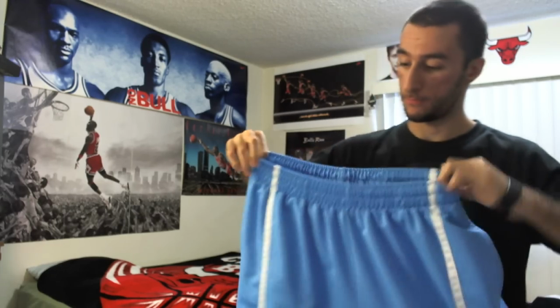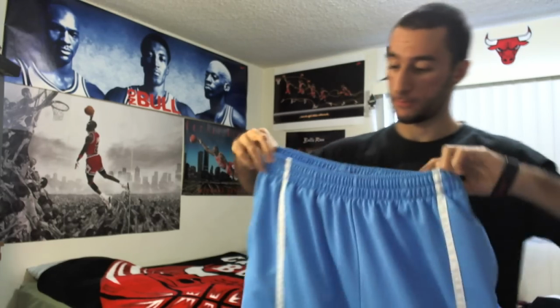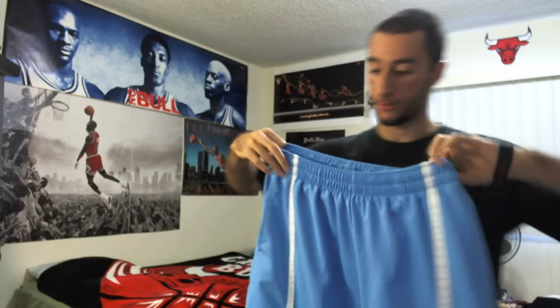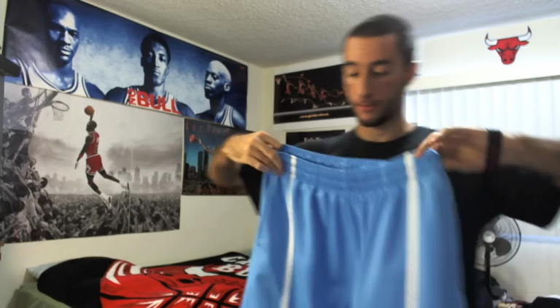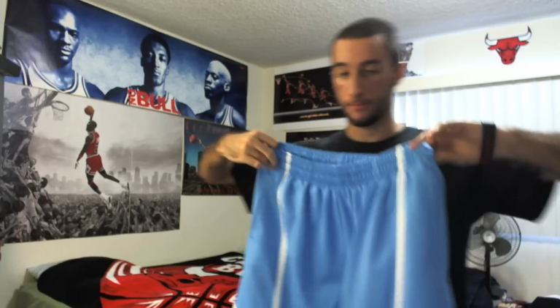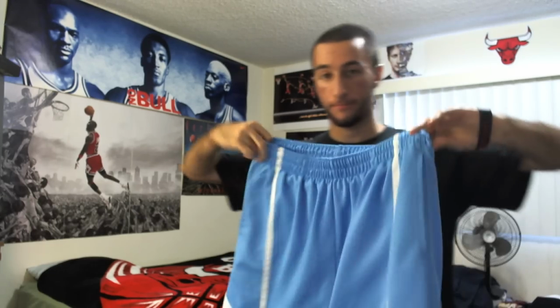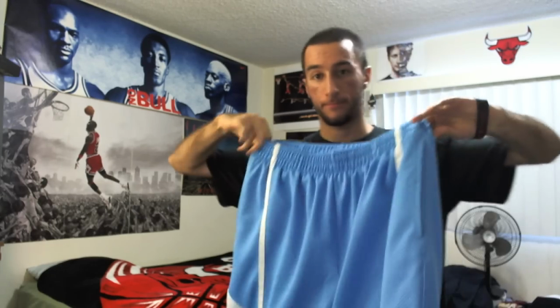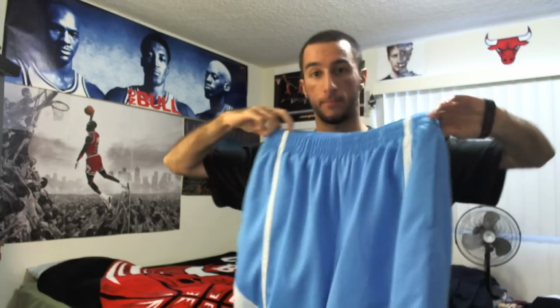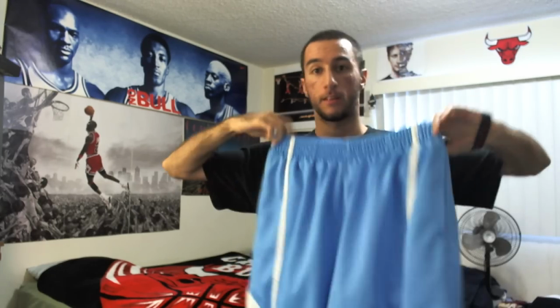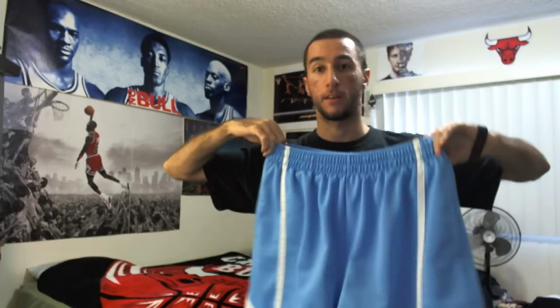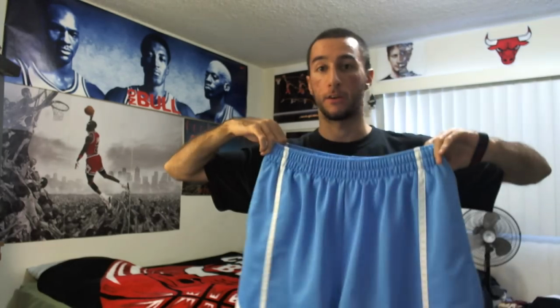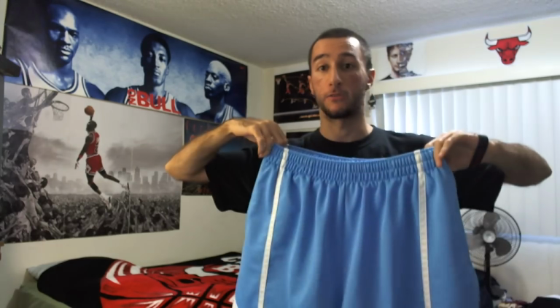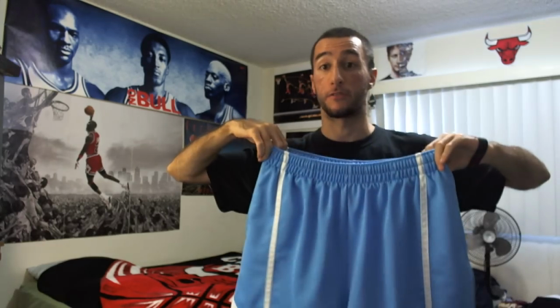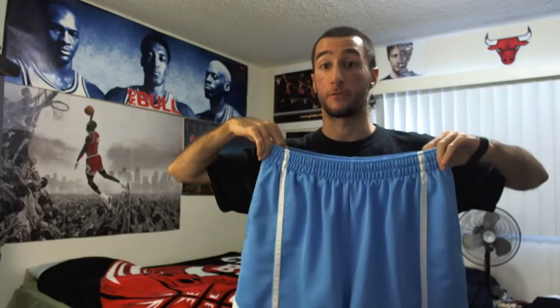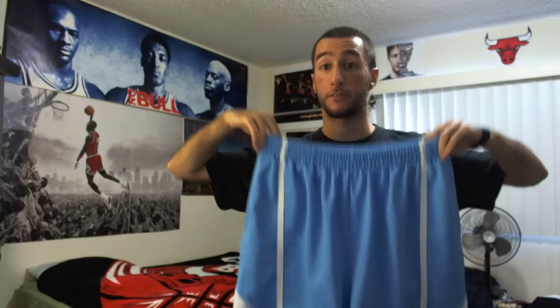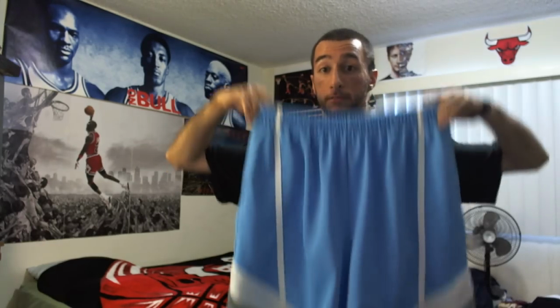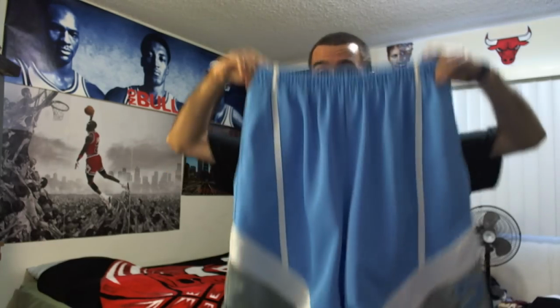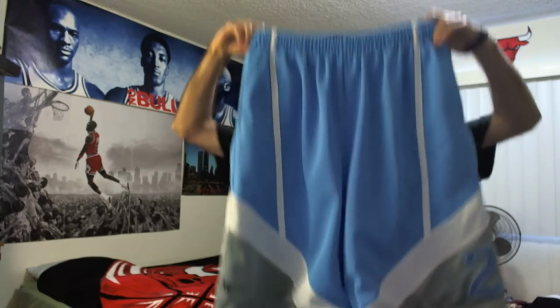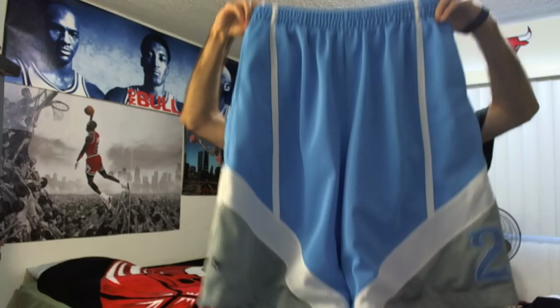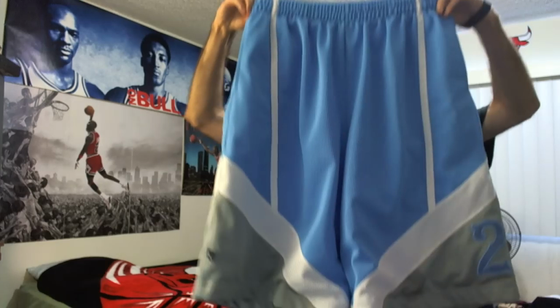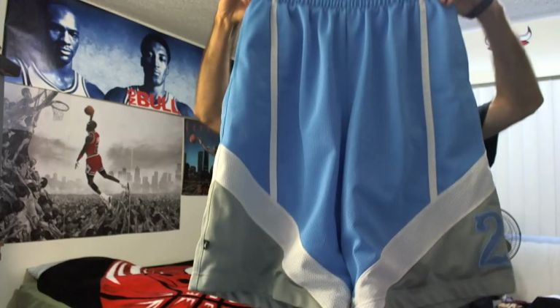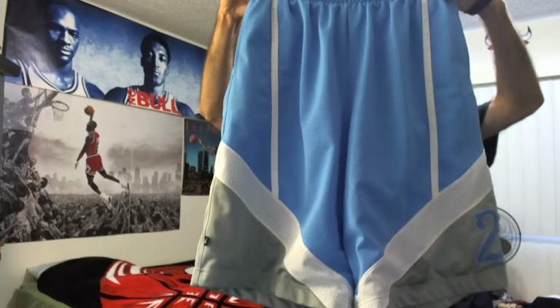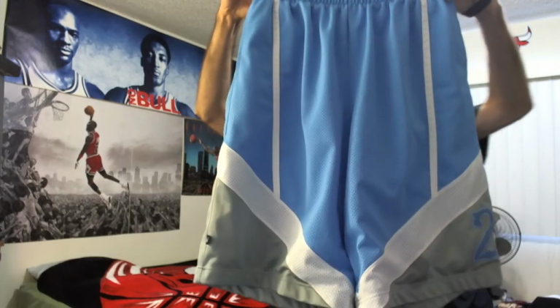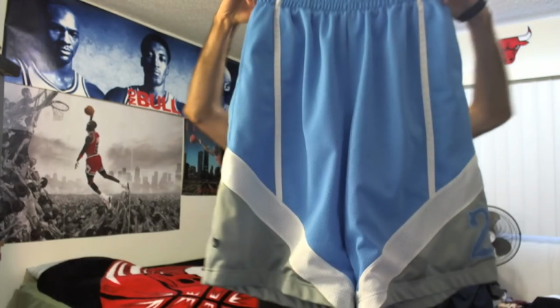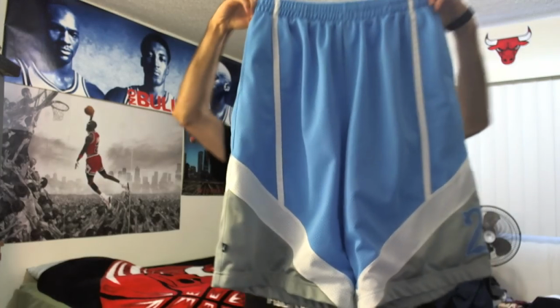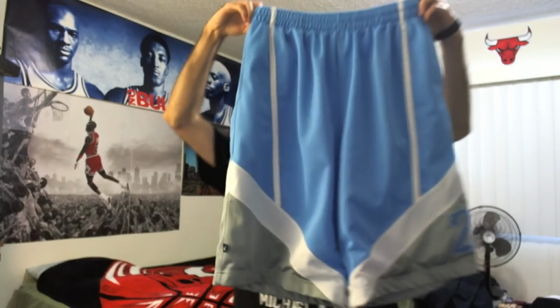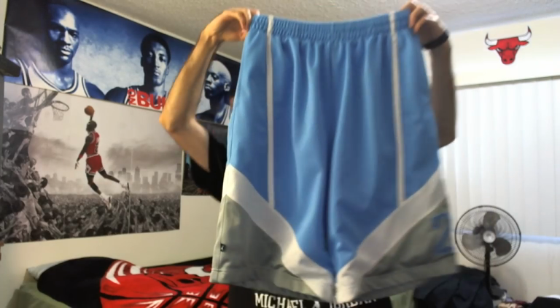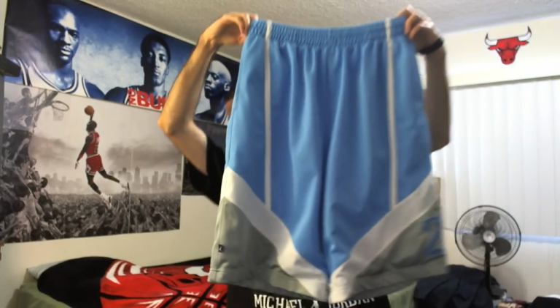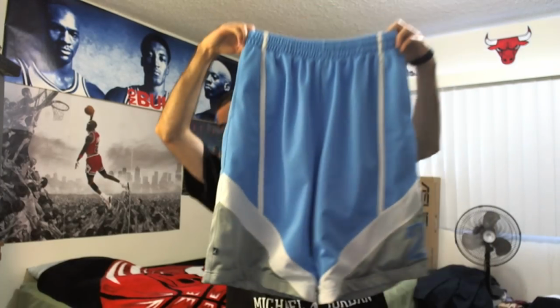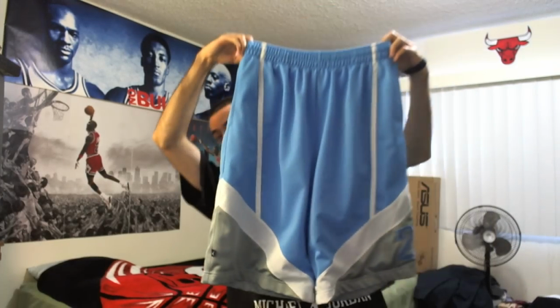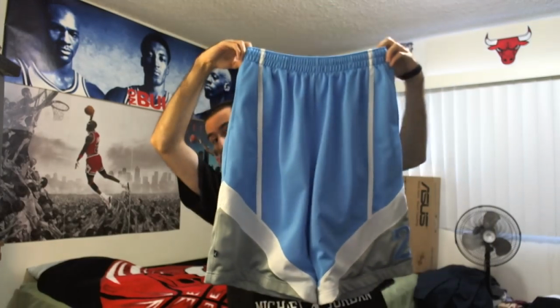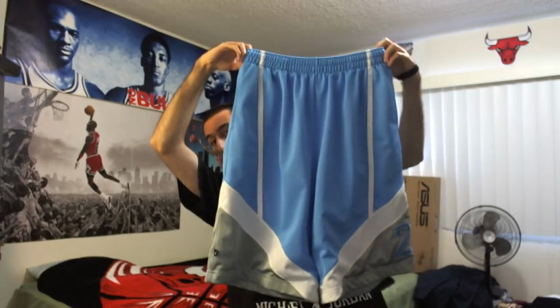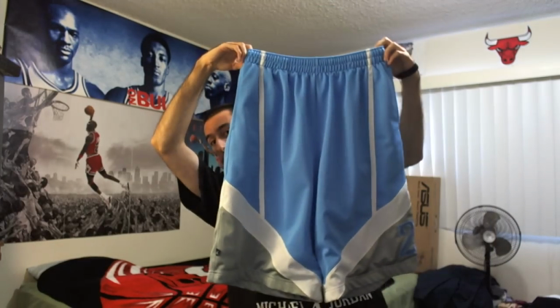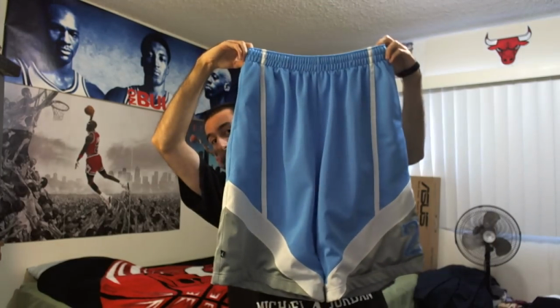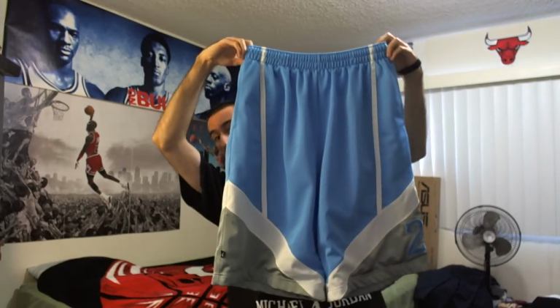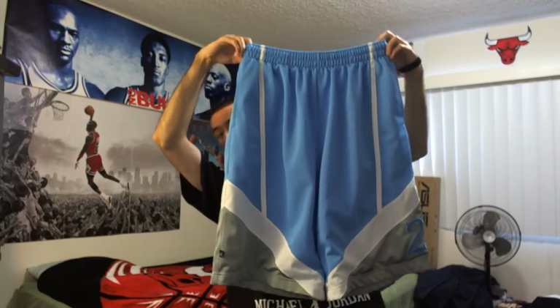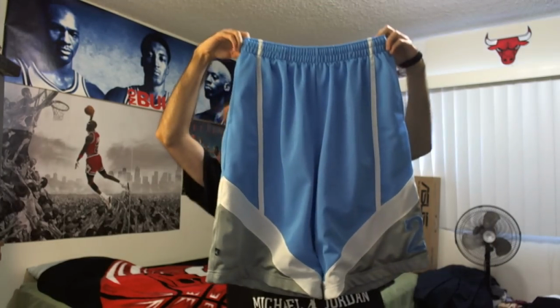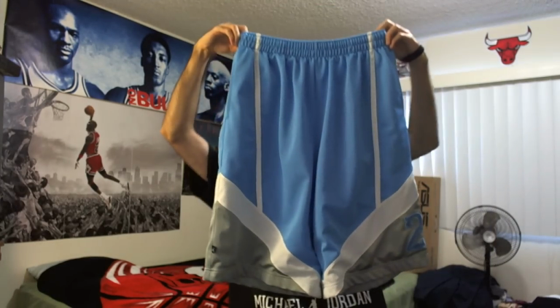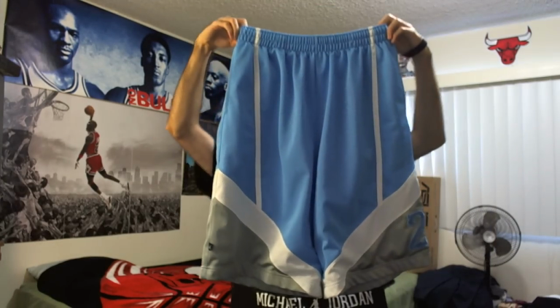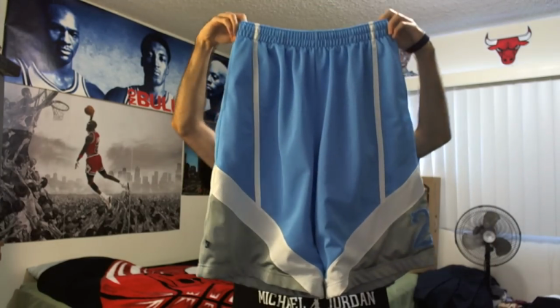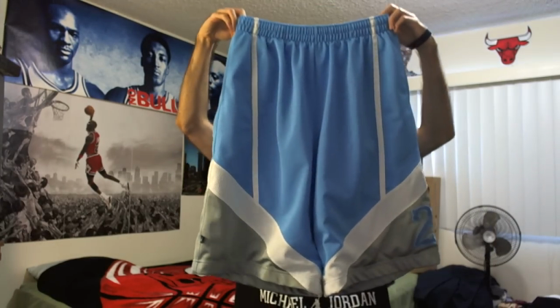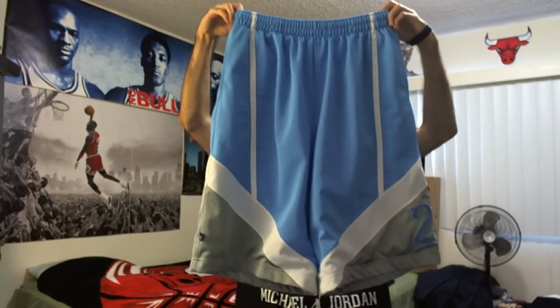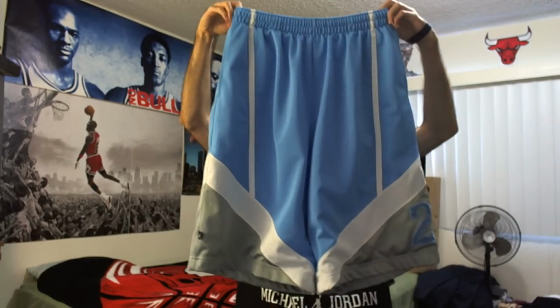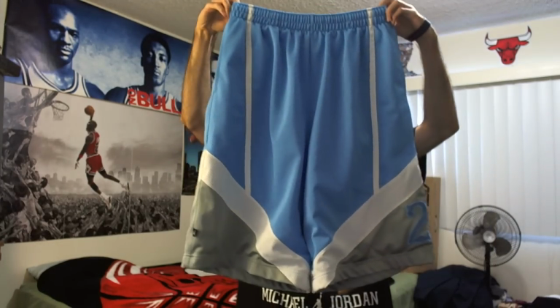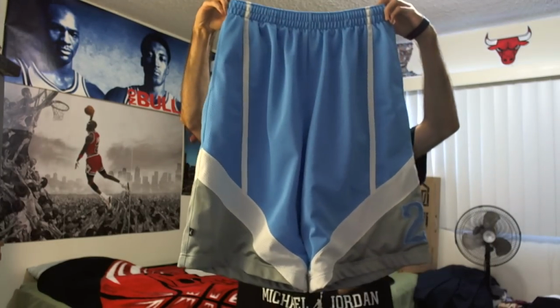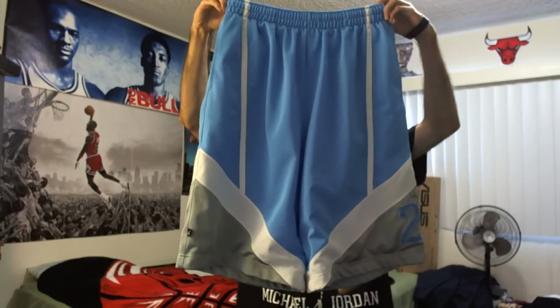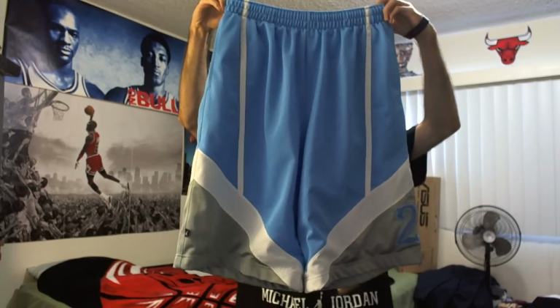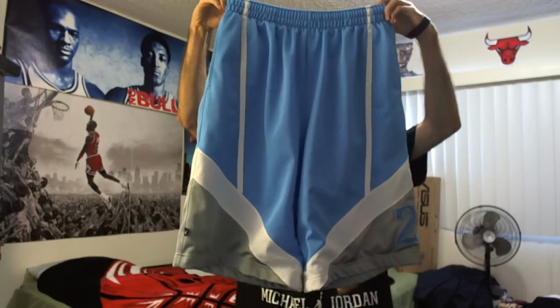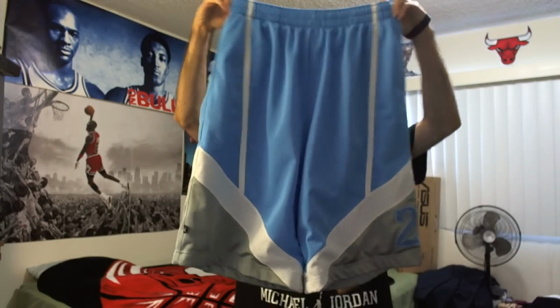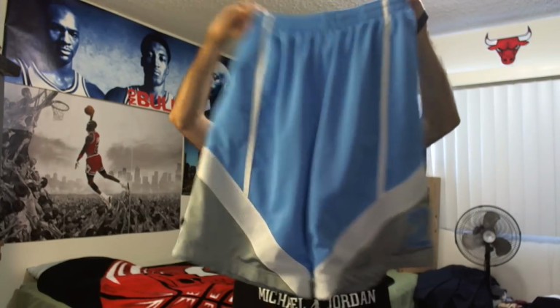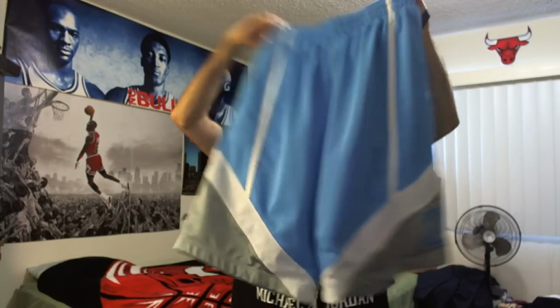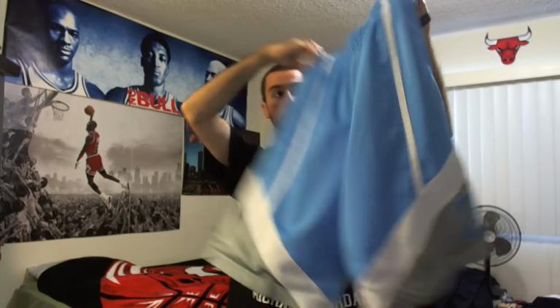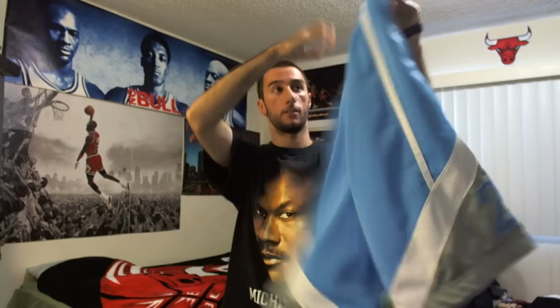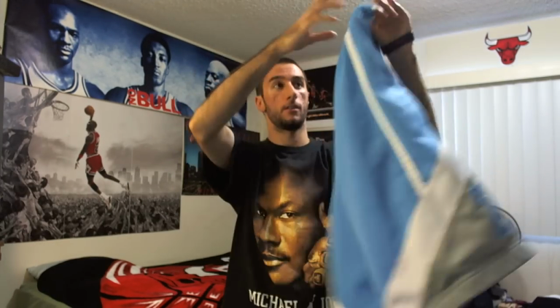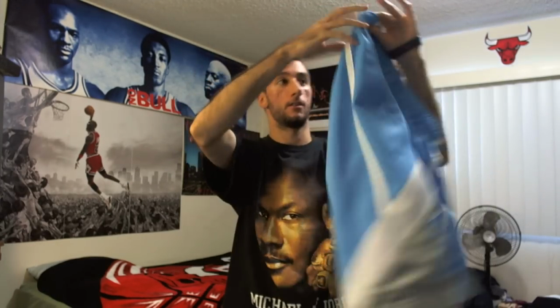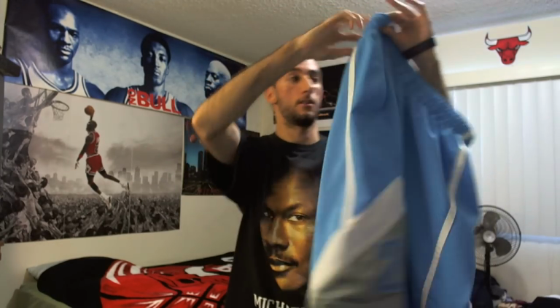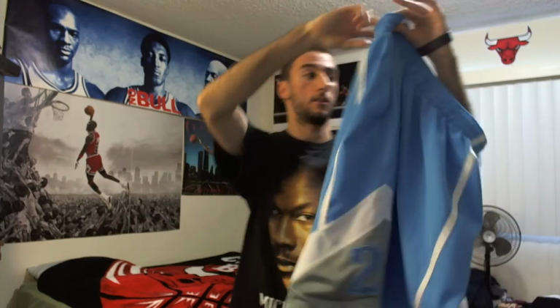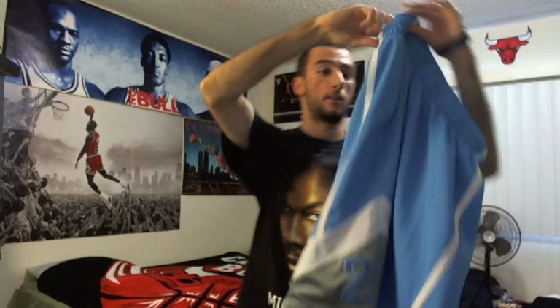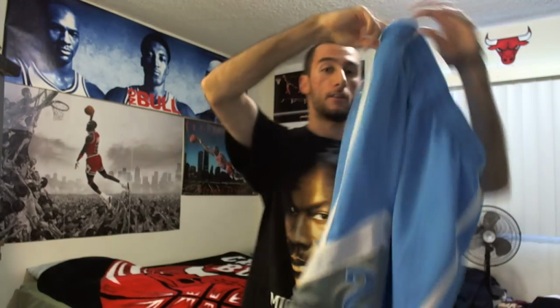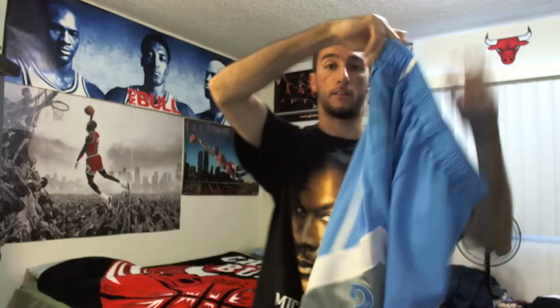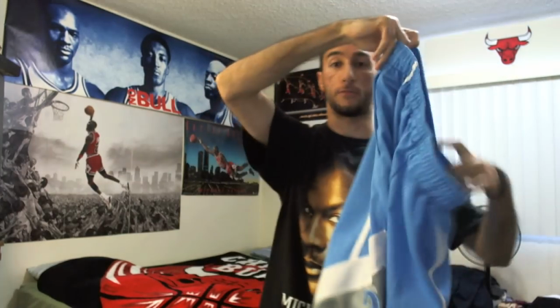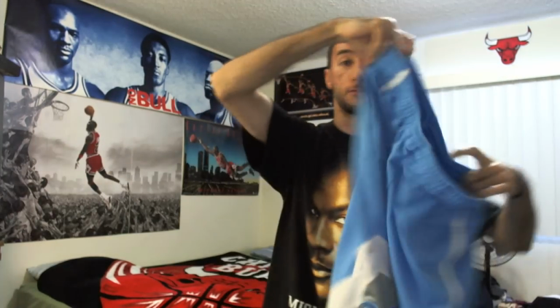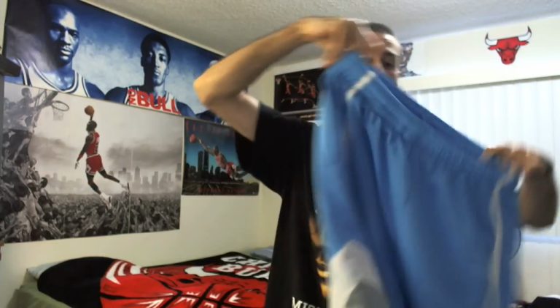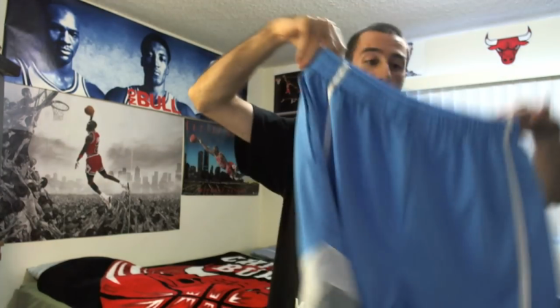Alright, here's the front. Here we go. And here's the back.